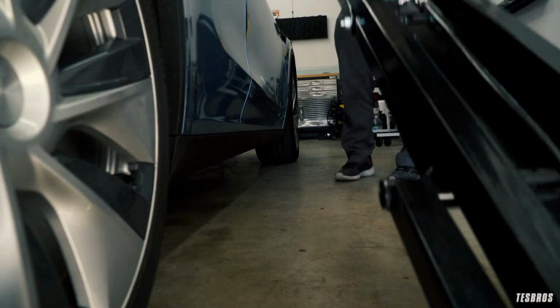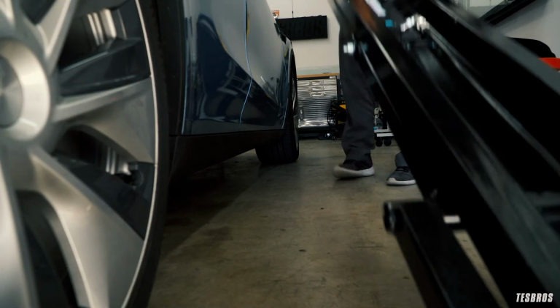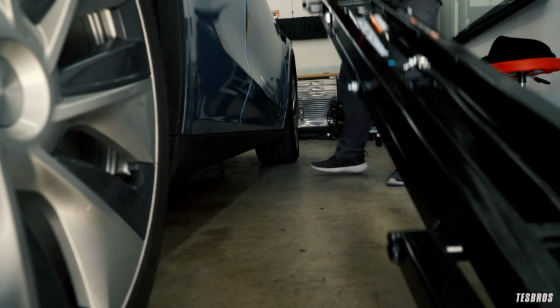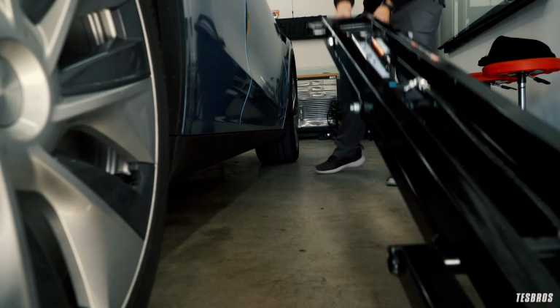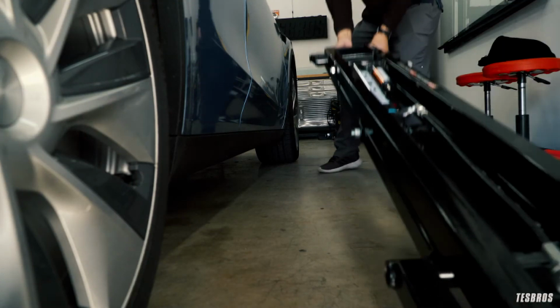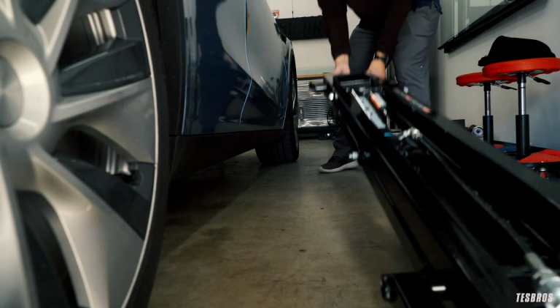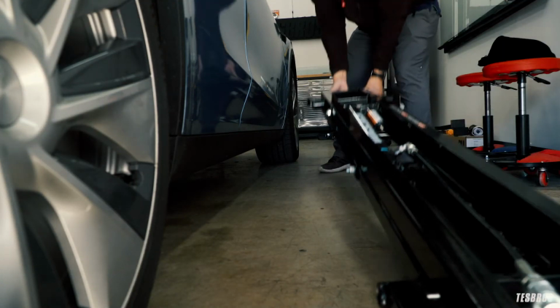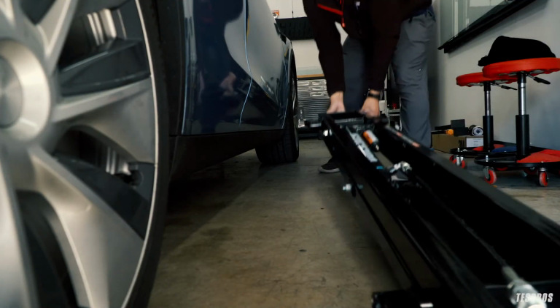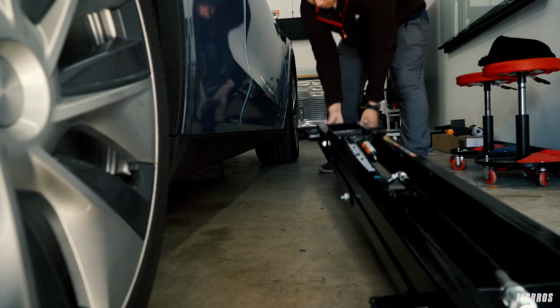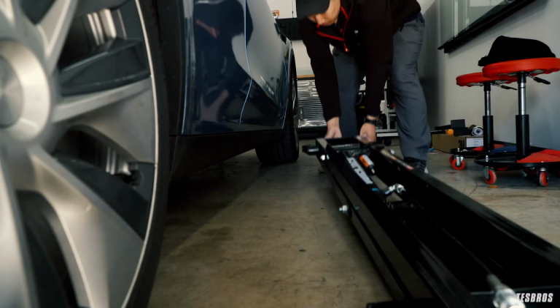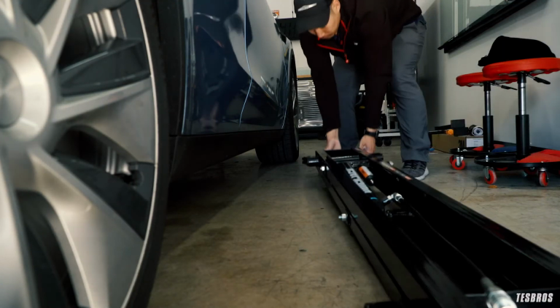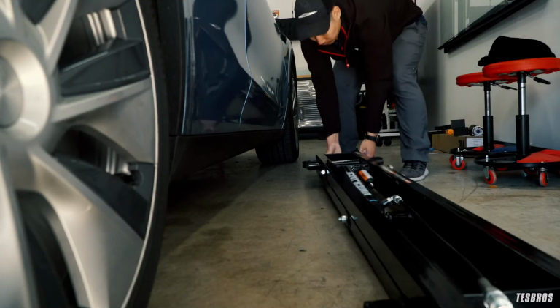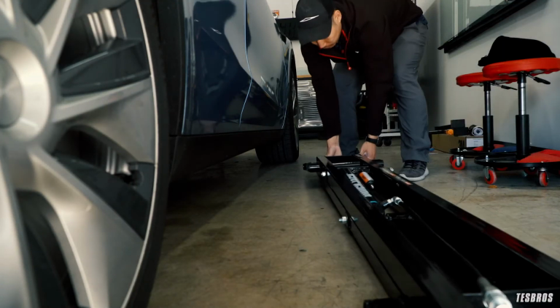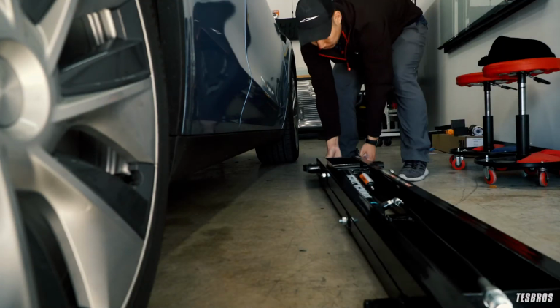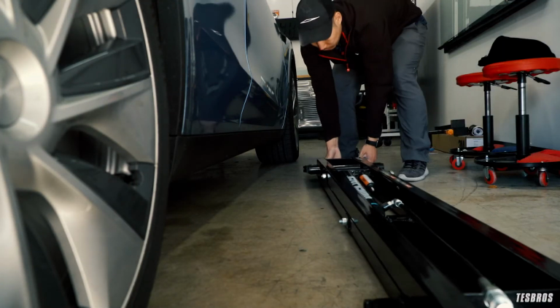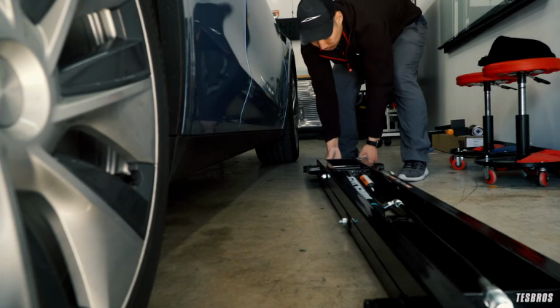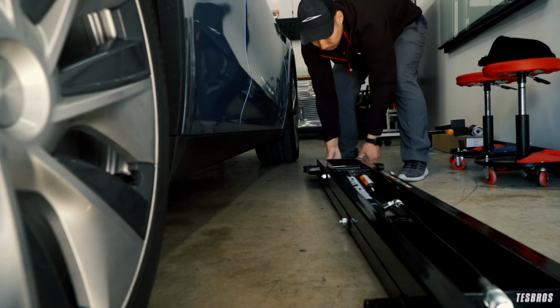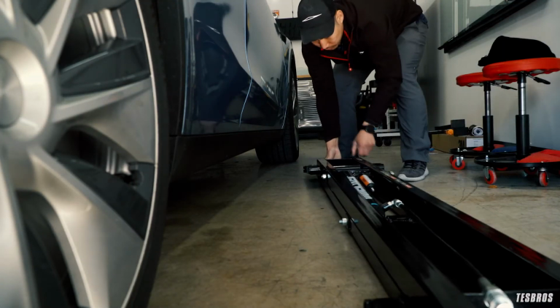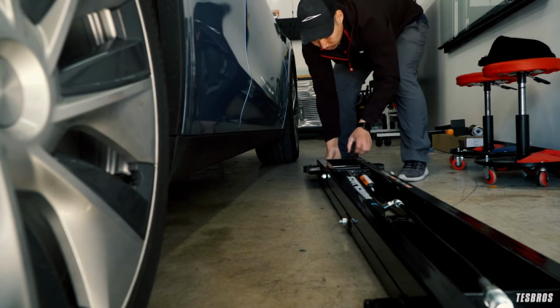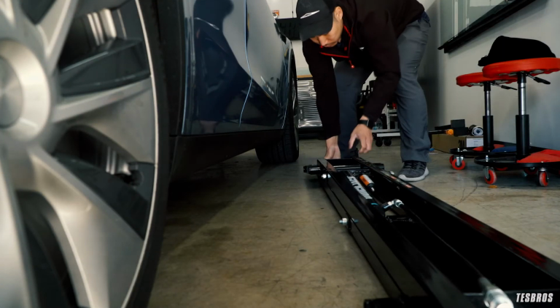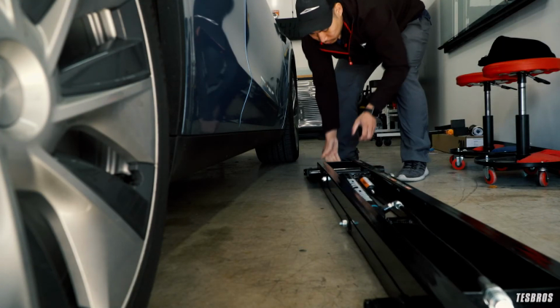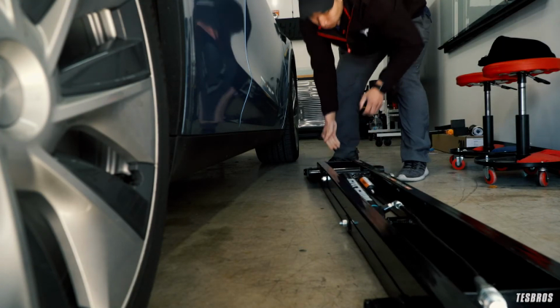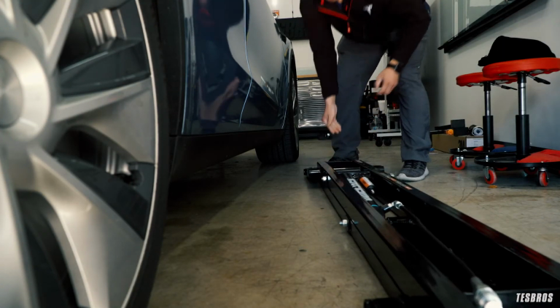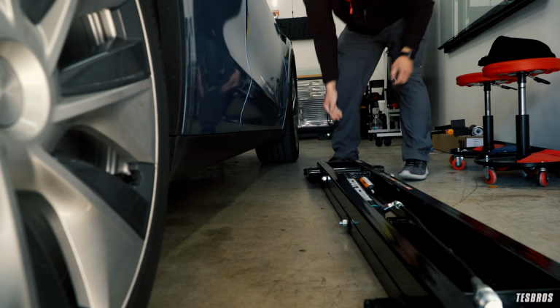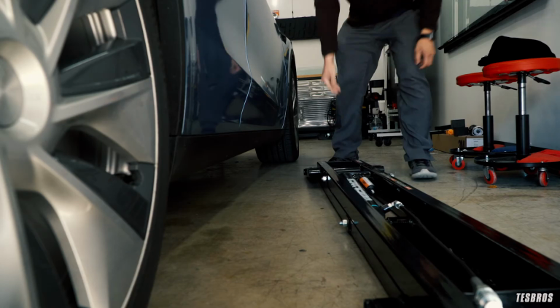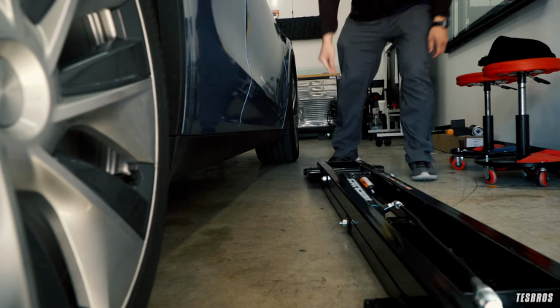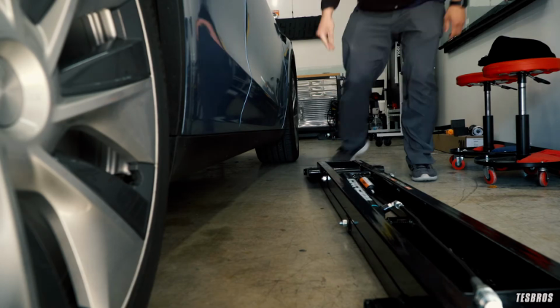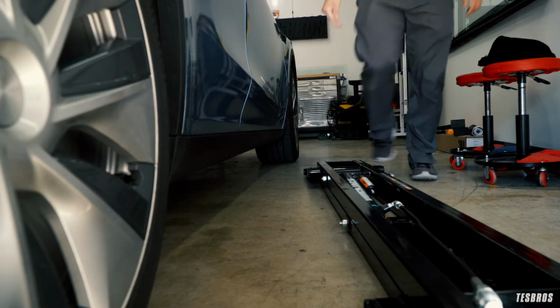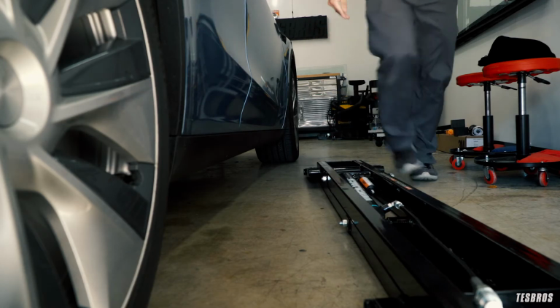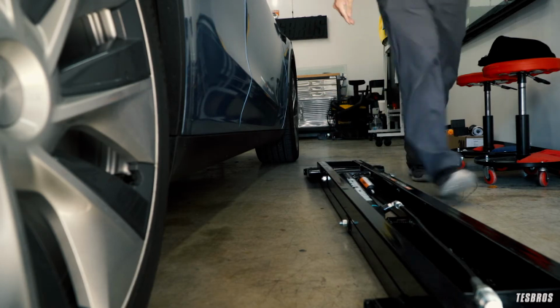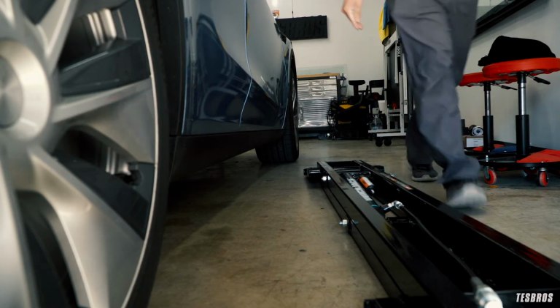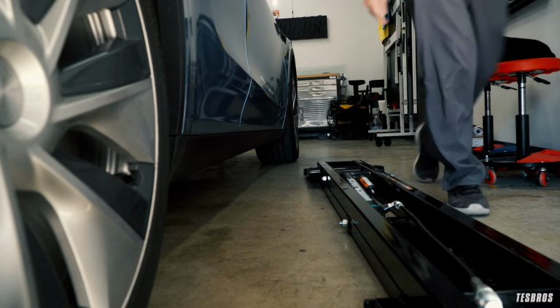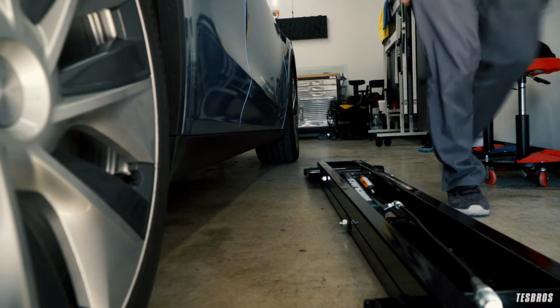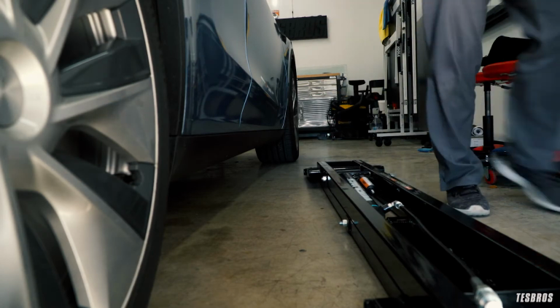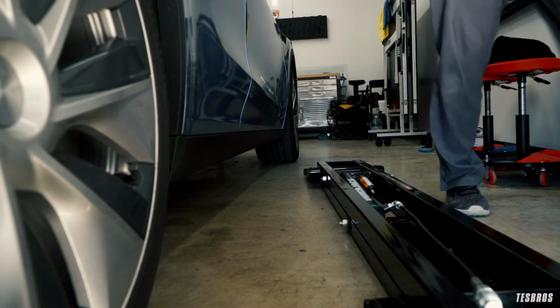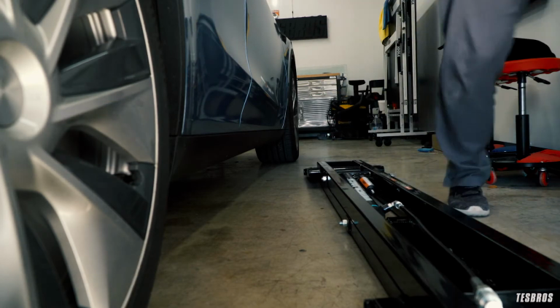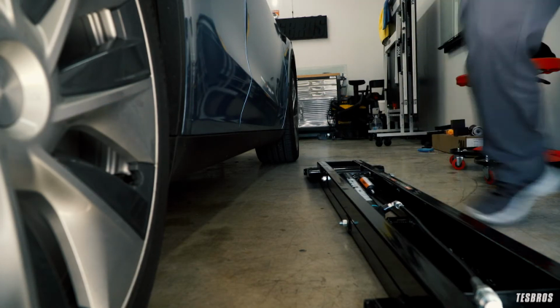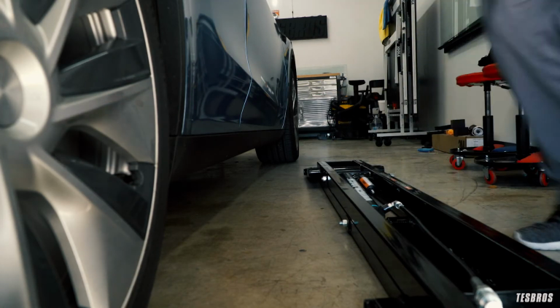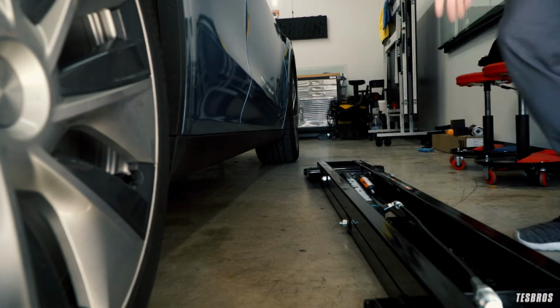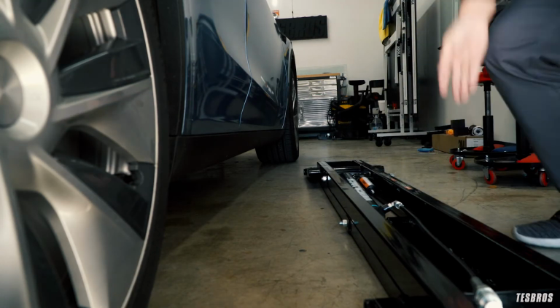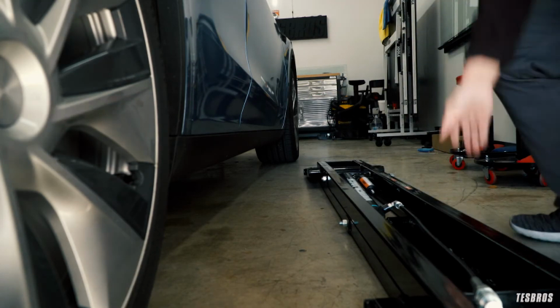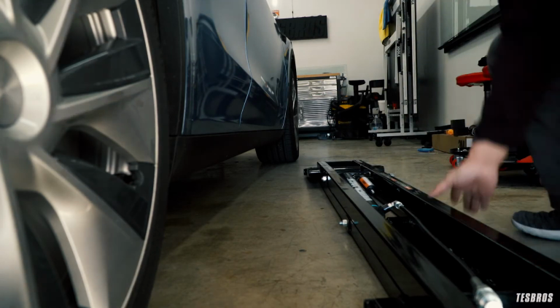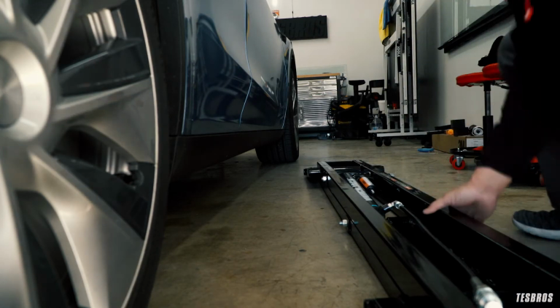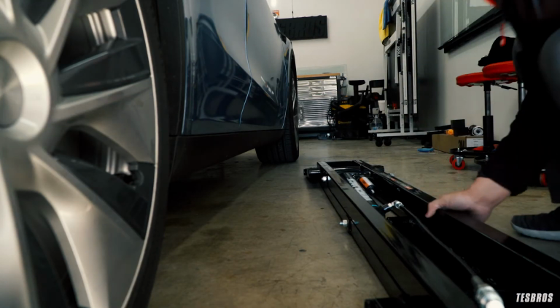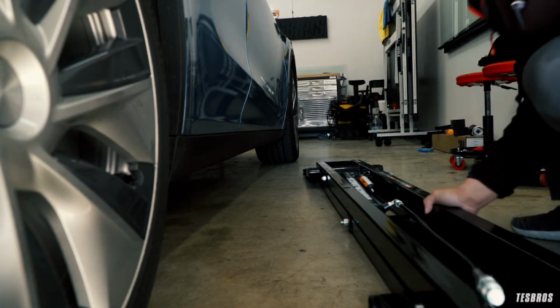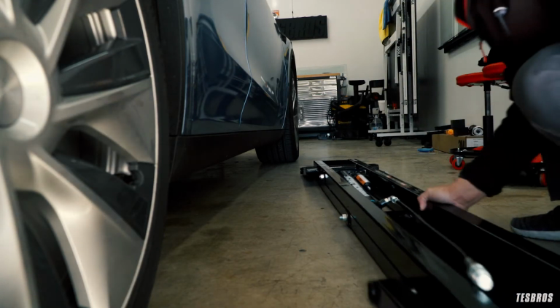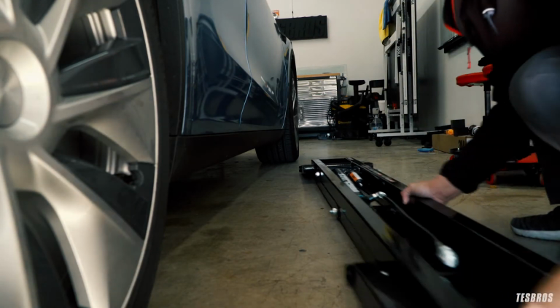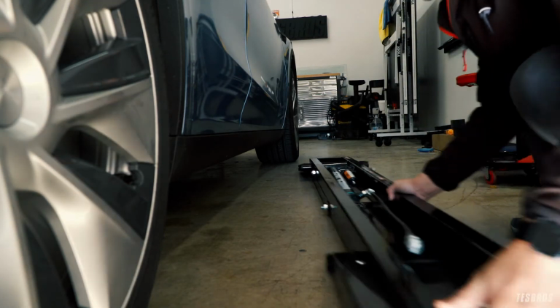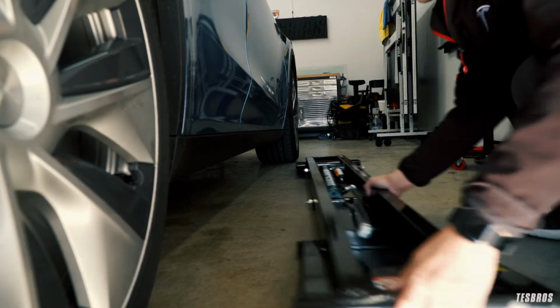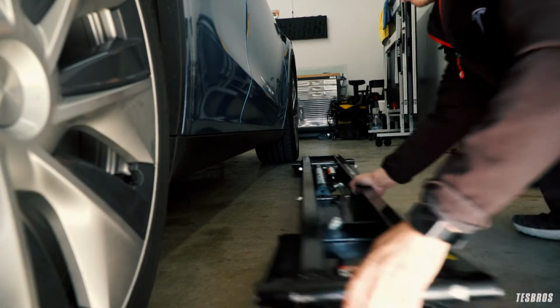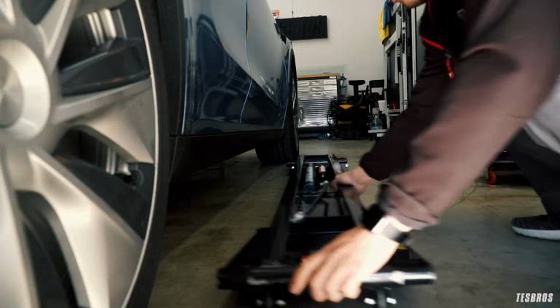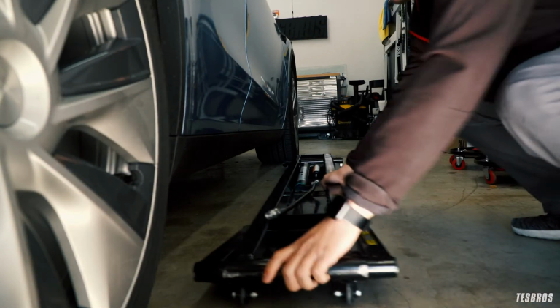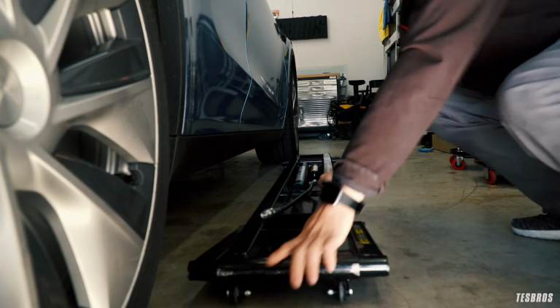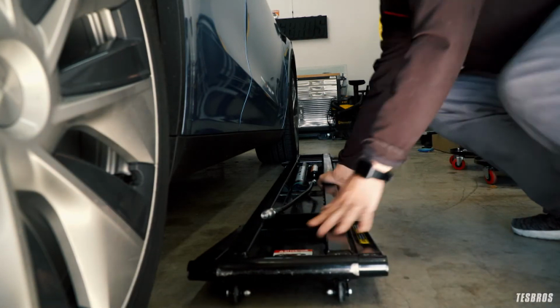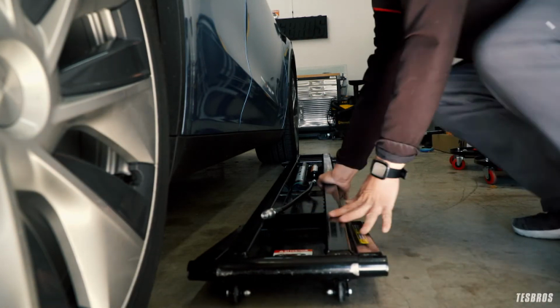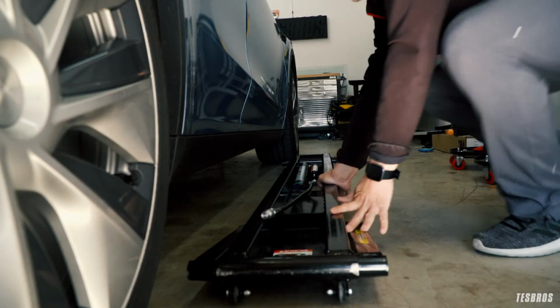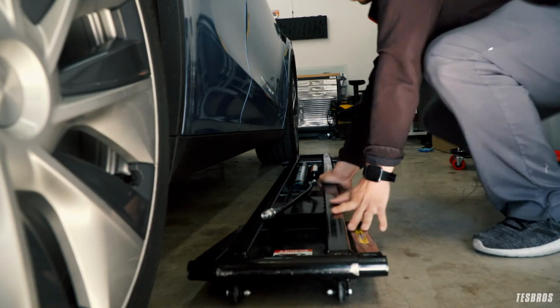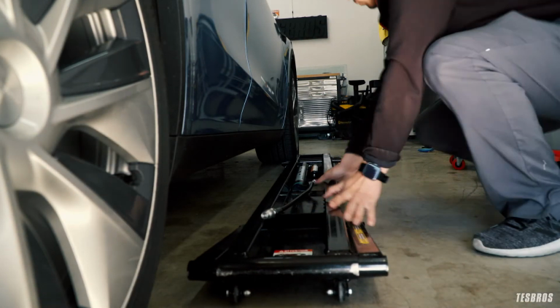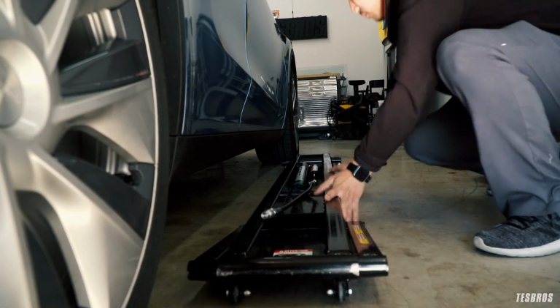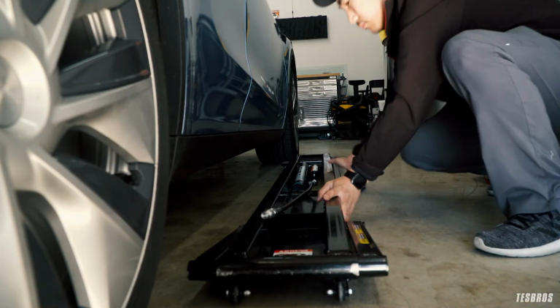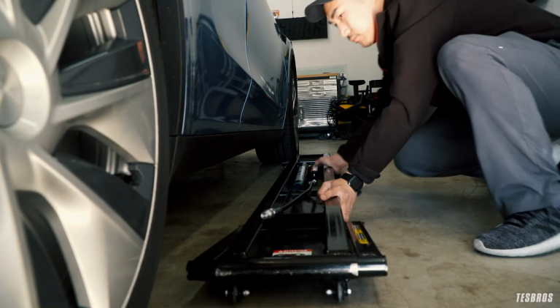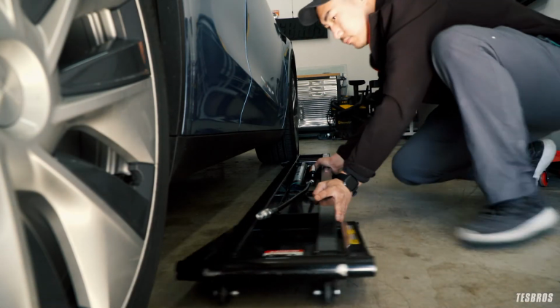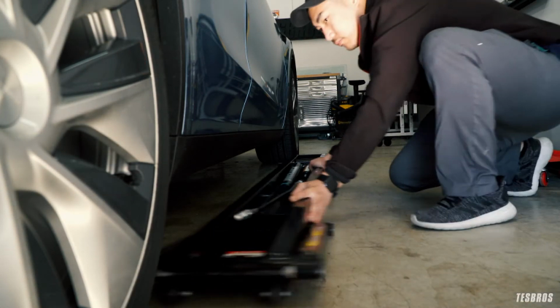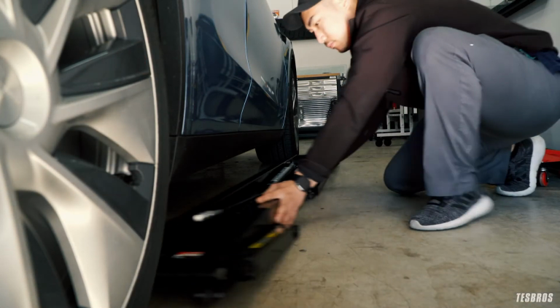Also, ensure that any non-Tesla repair facility is aware of these lifting points, and give them the jack pads to use.